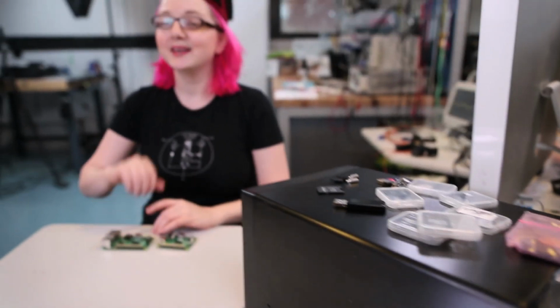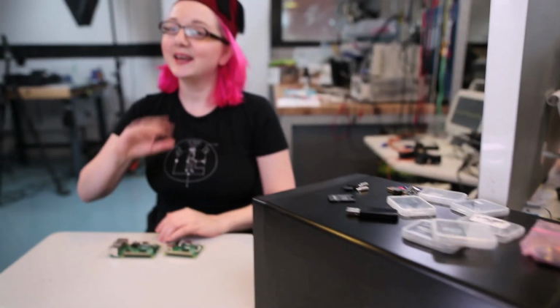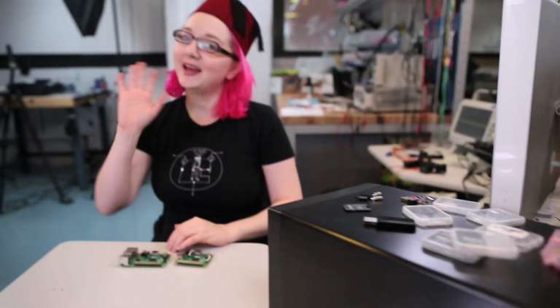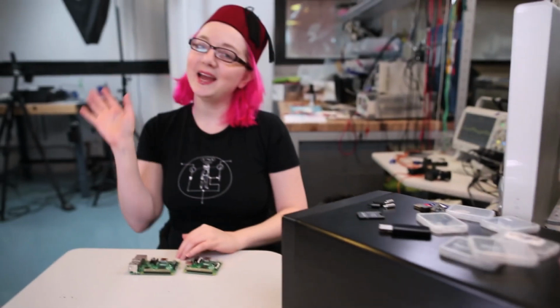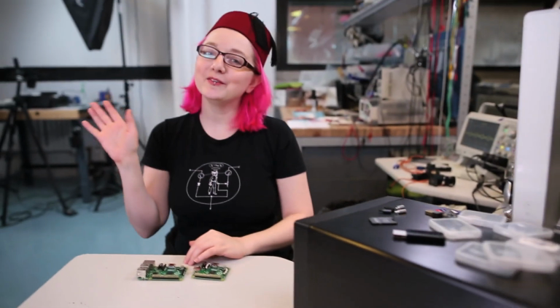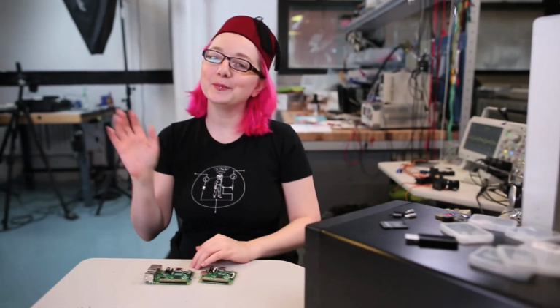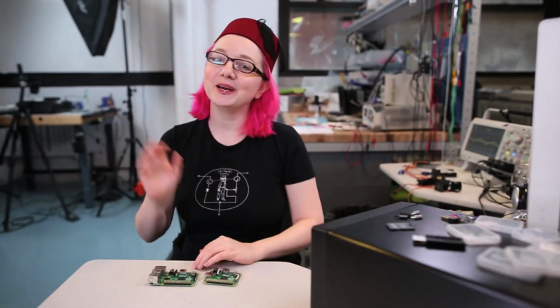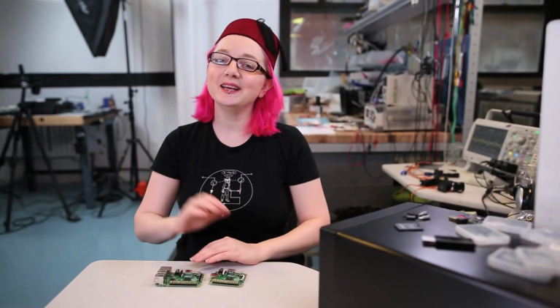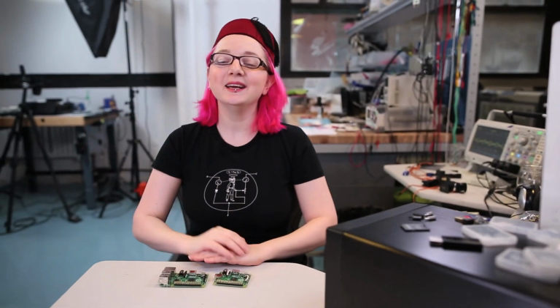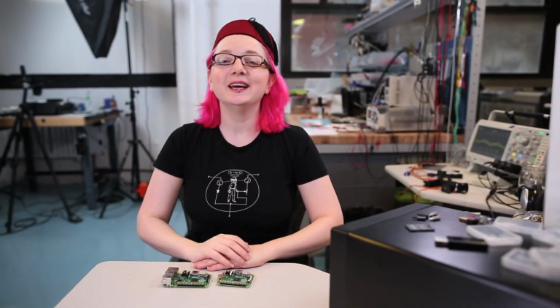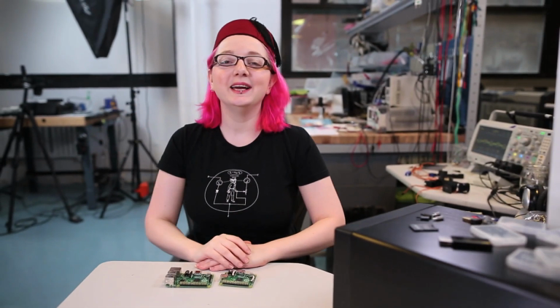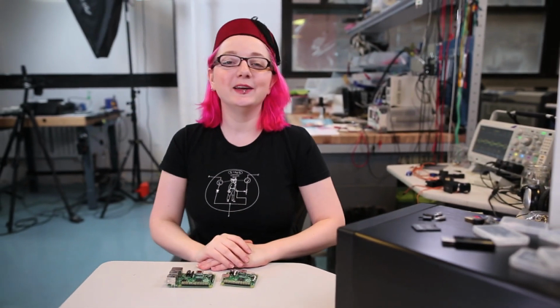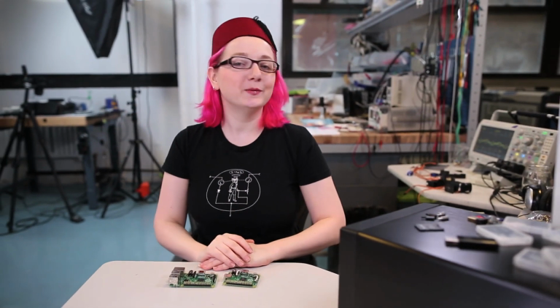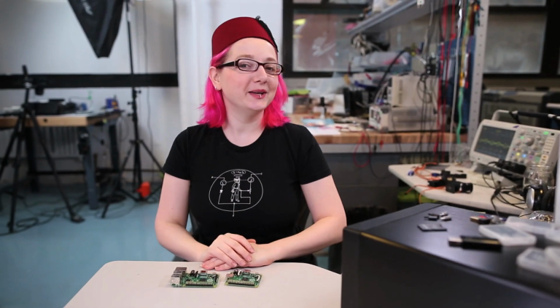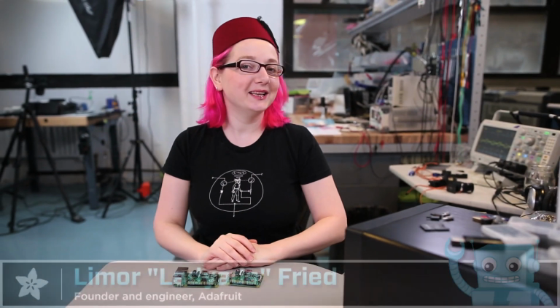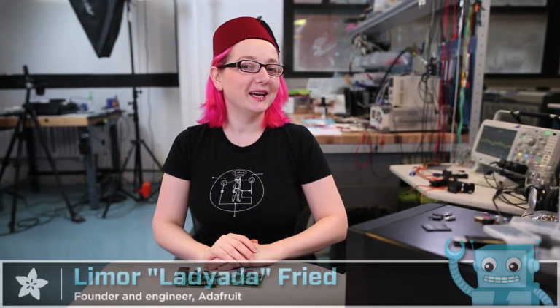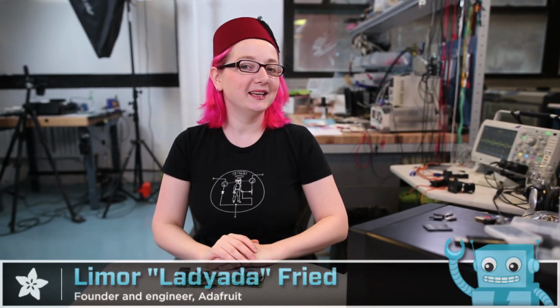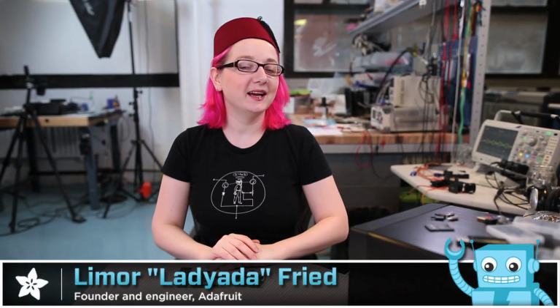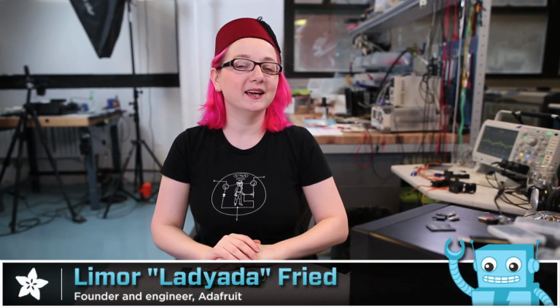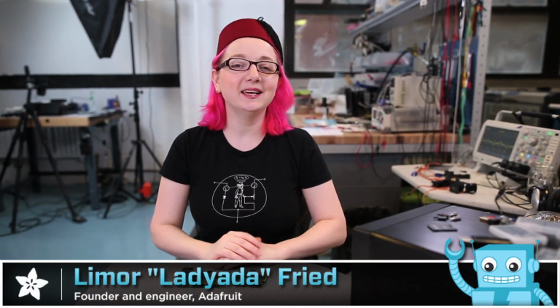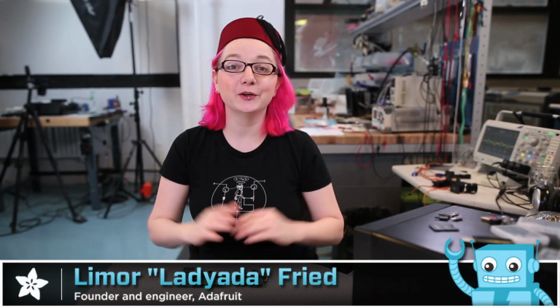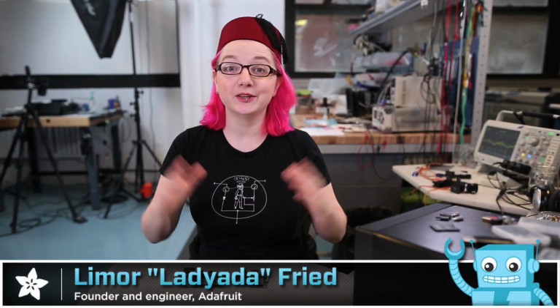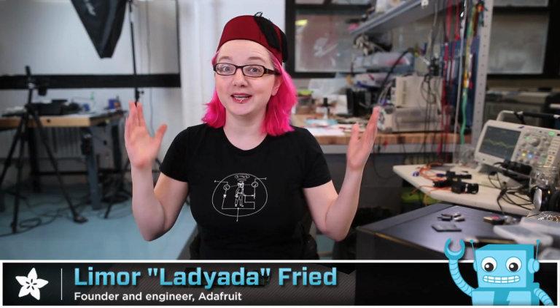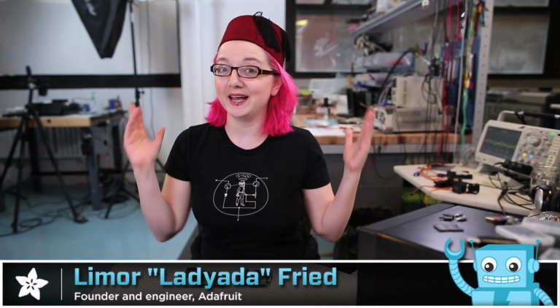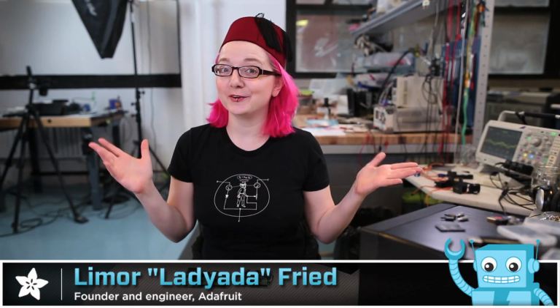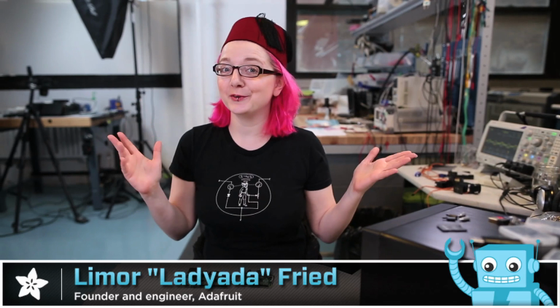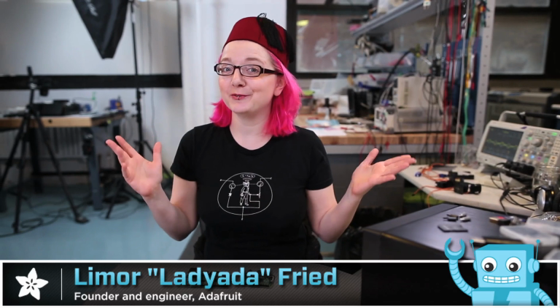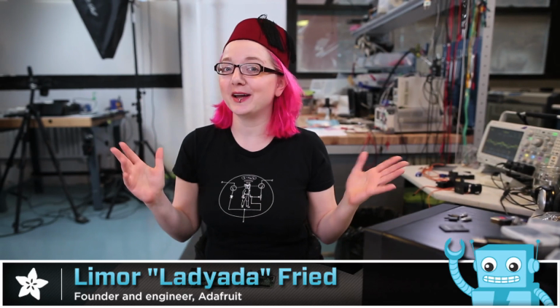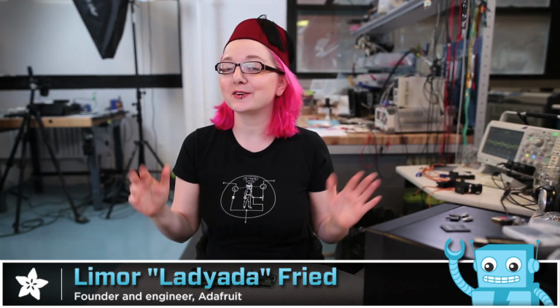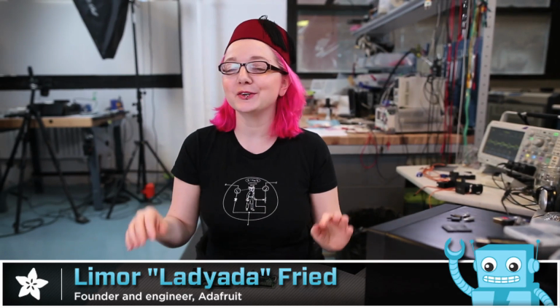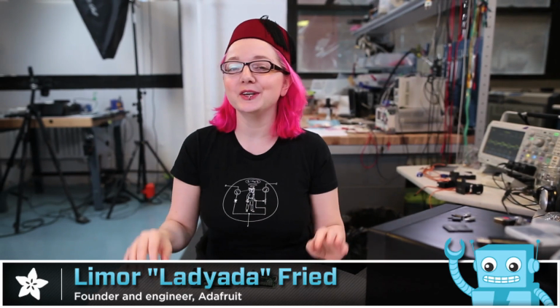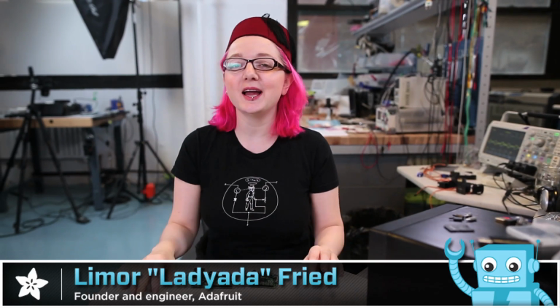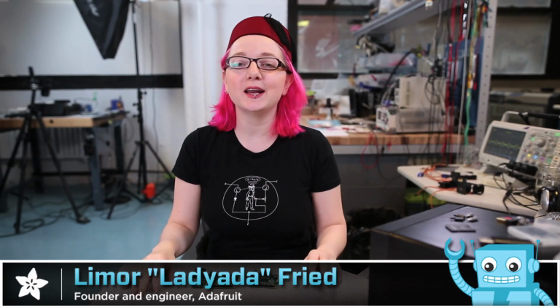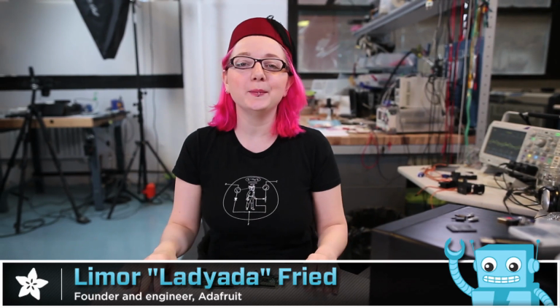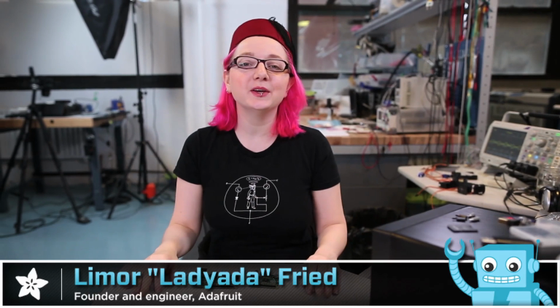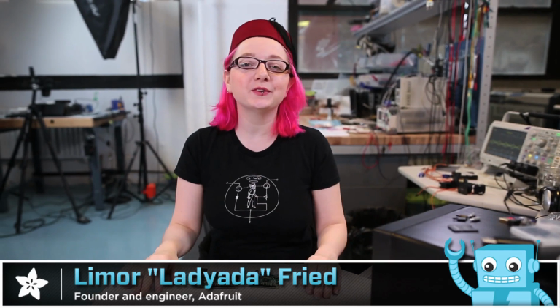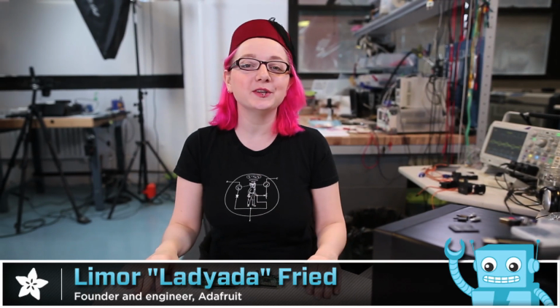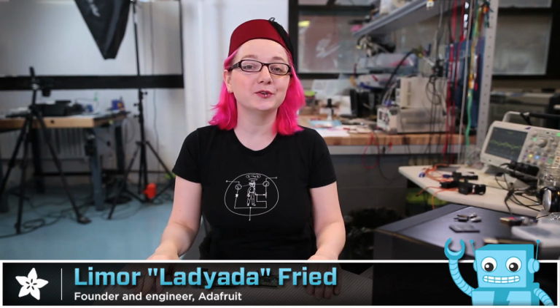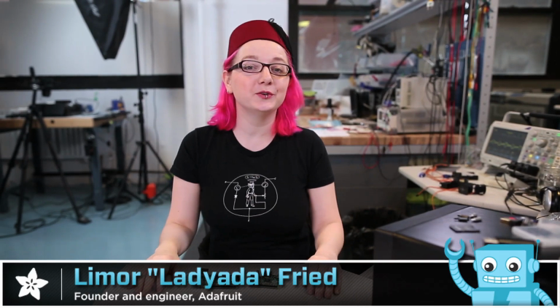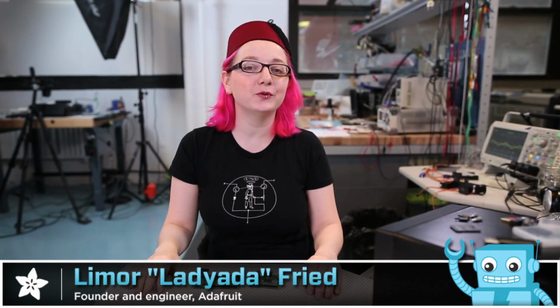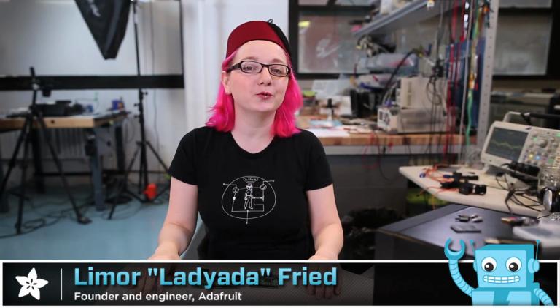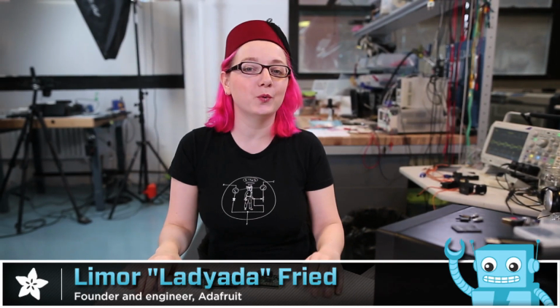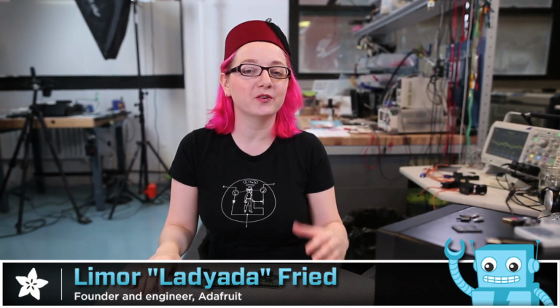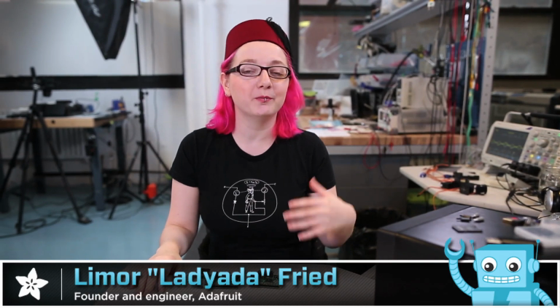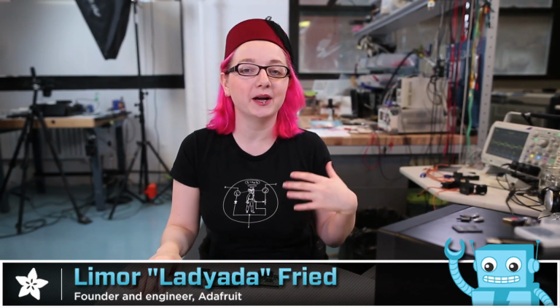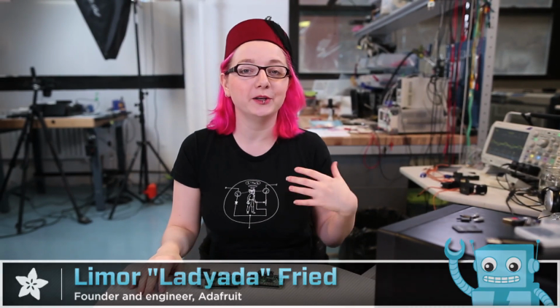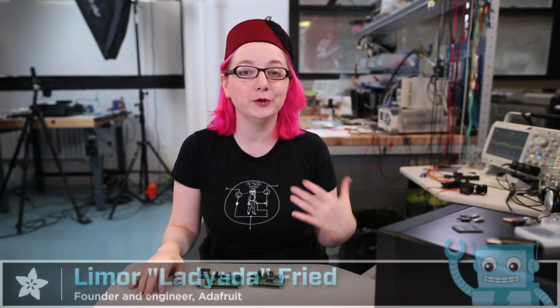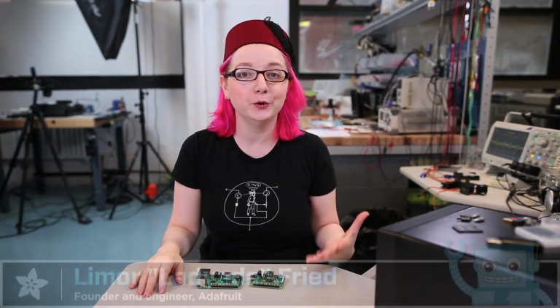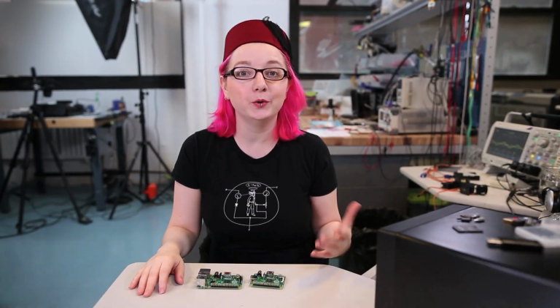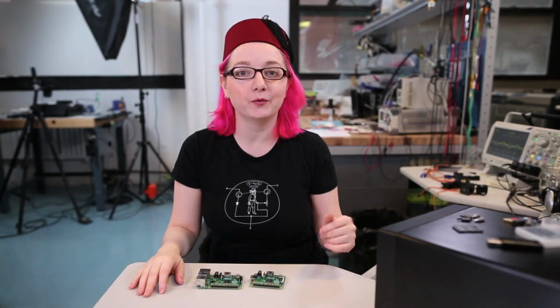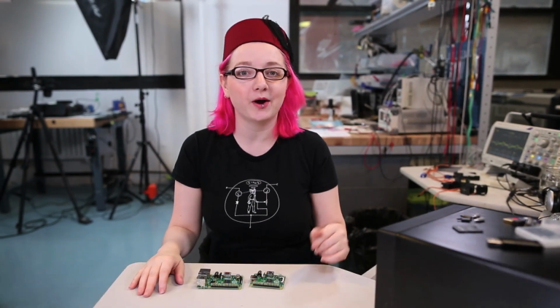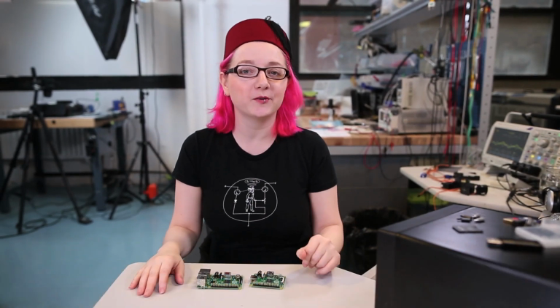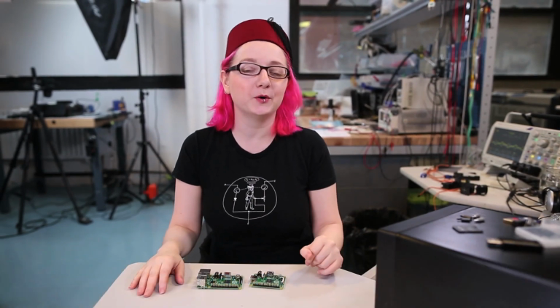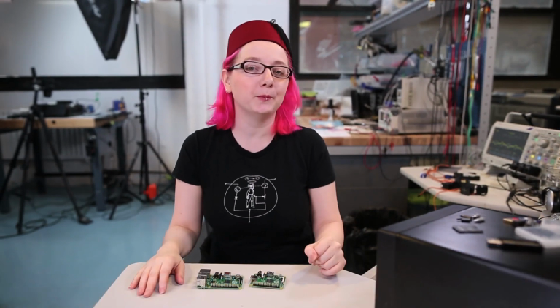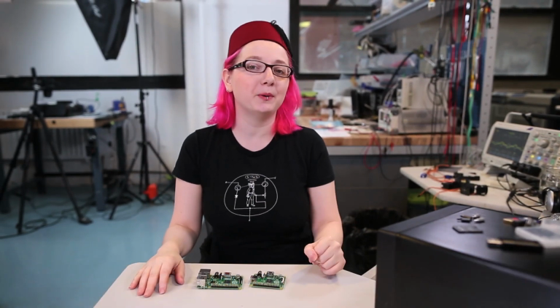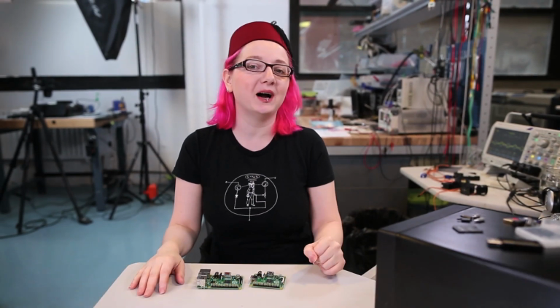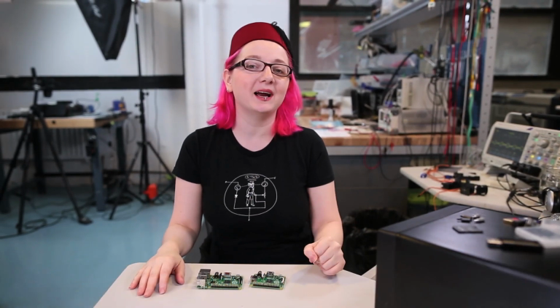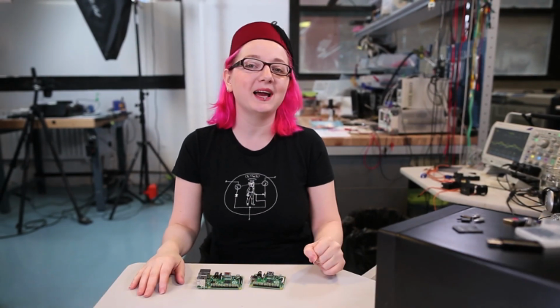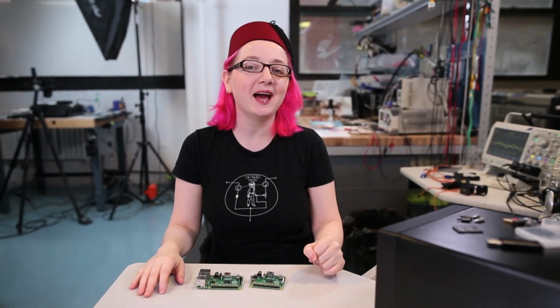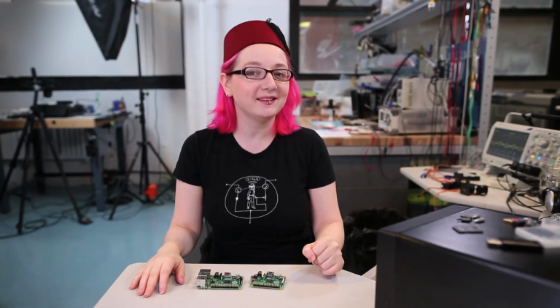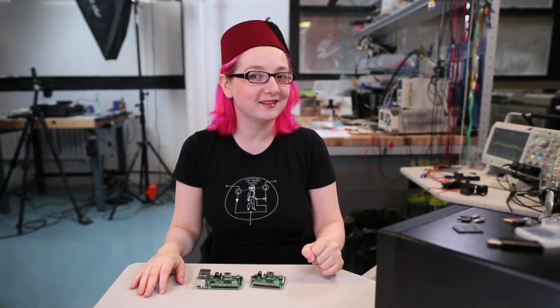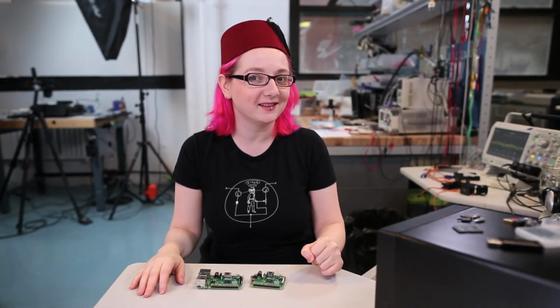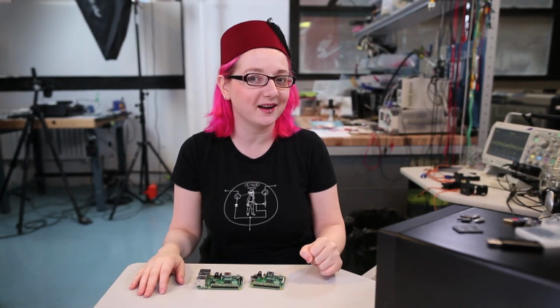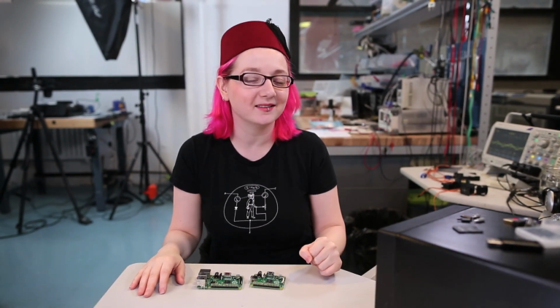Hey everybody! It's me, Lady Ada, here at the Adafruit Factory, and I'm here to introduce one of my new Raspberry Pi hat designs.